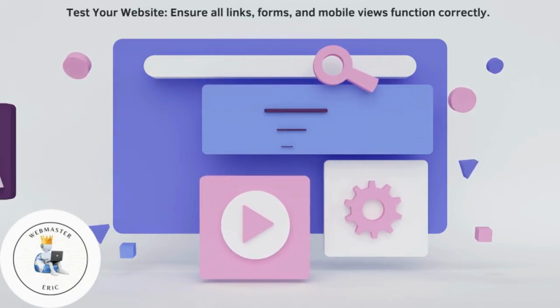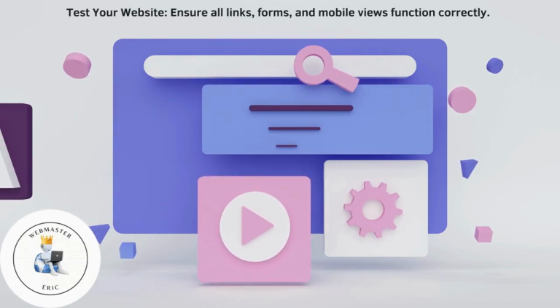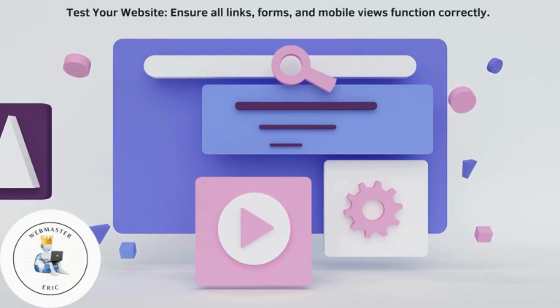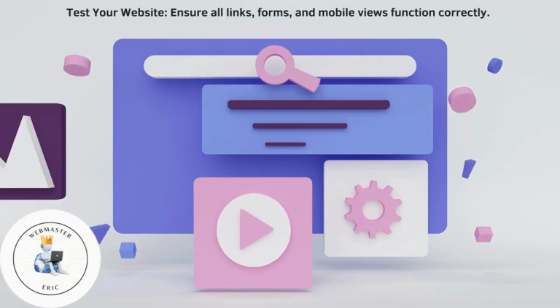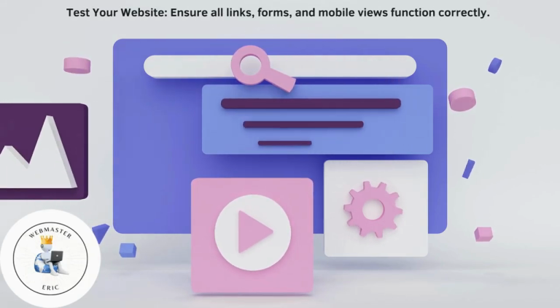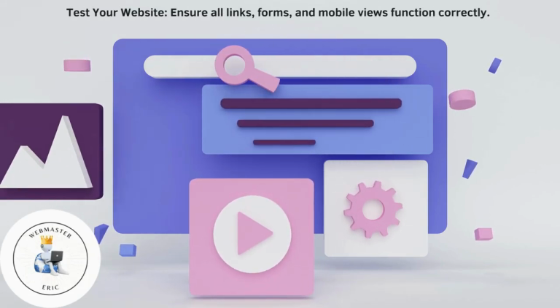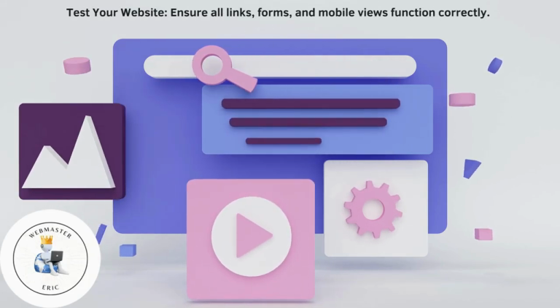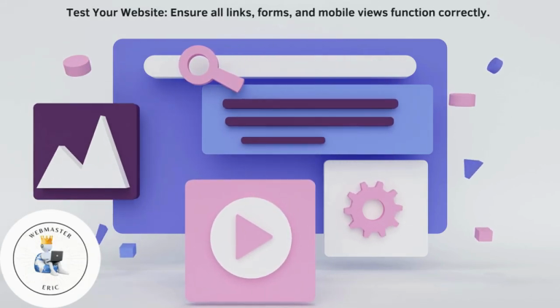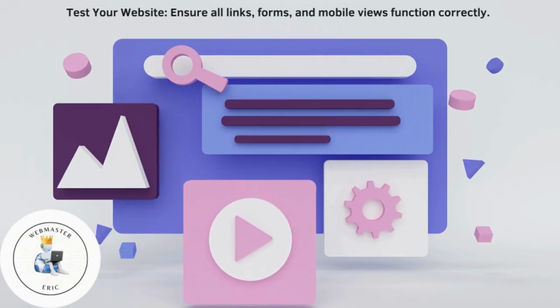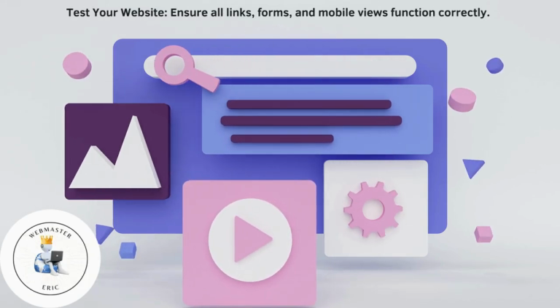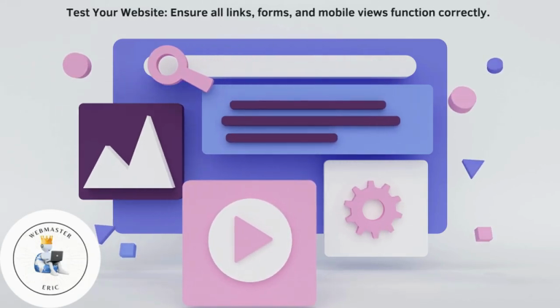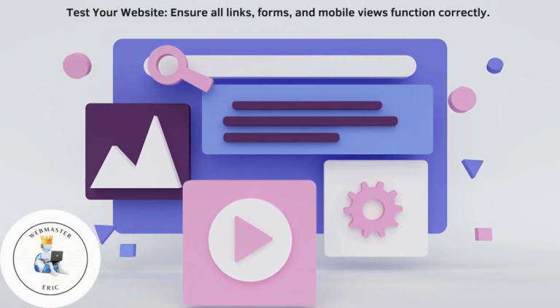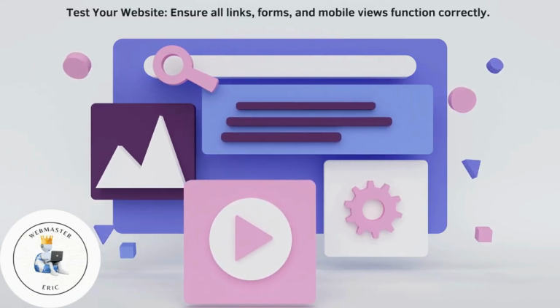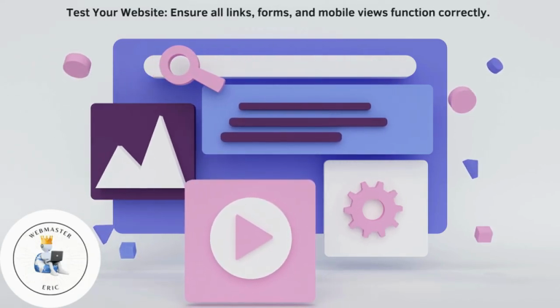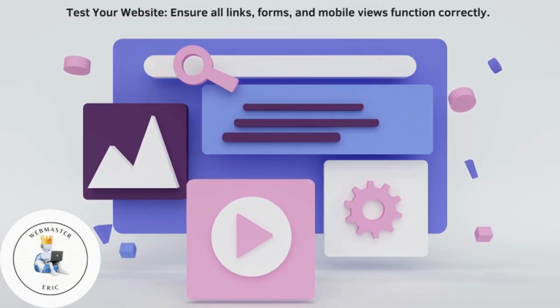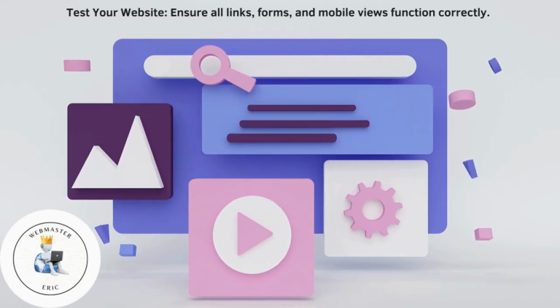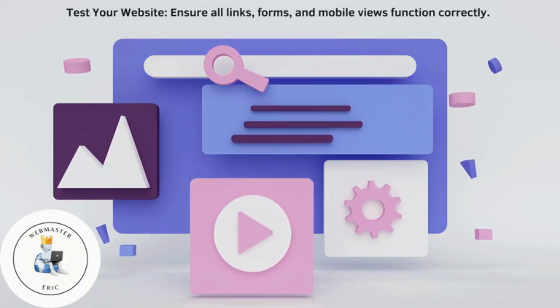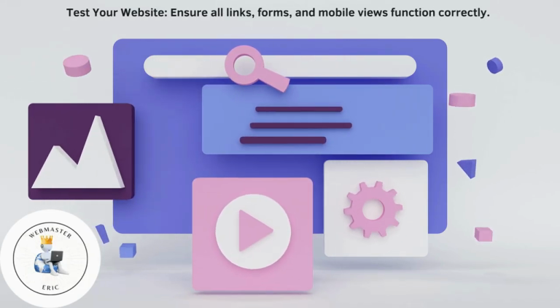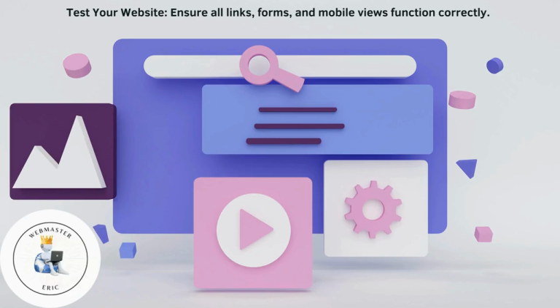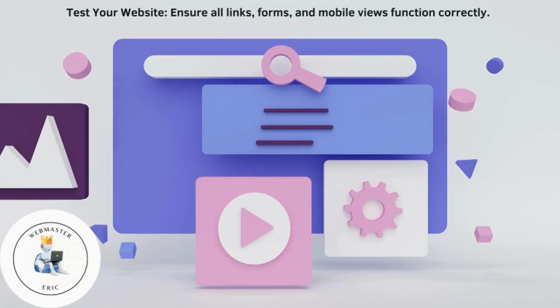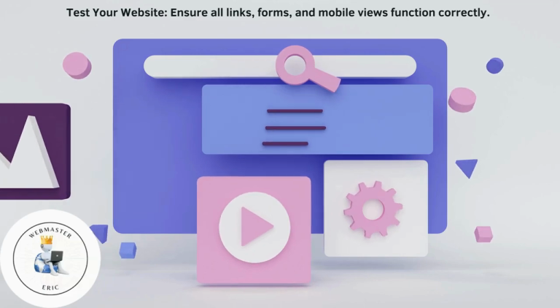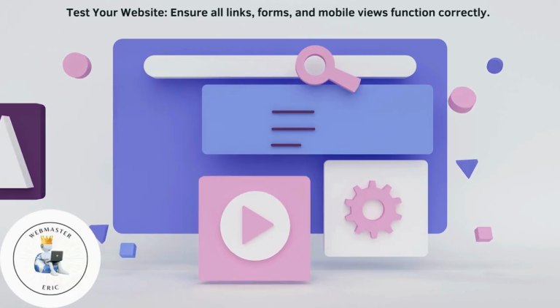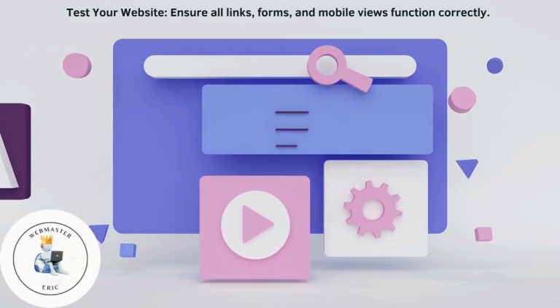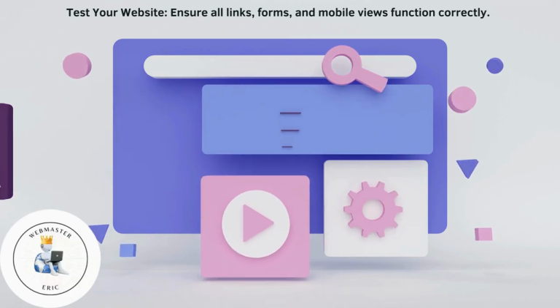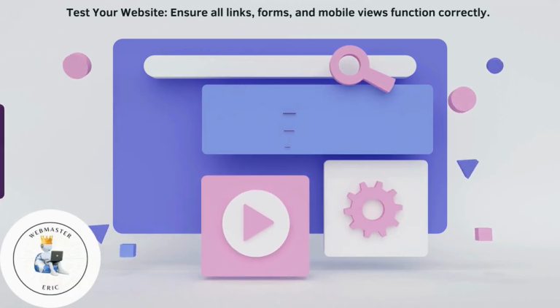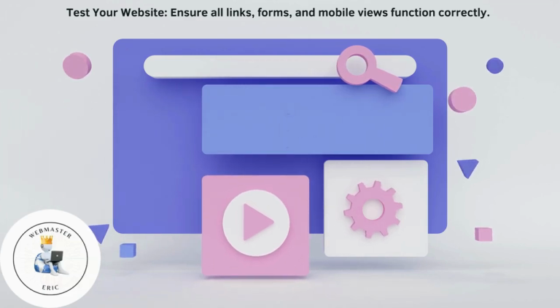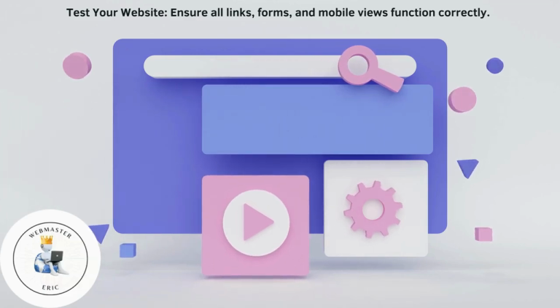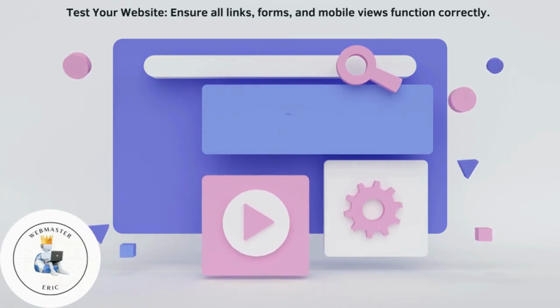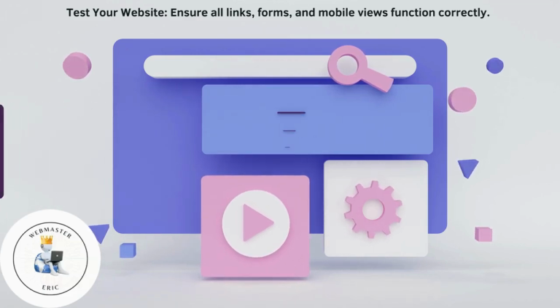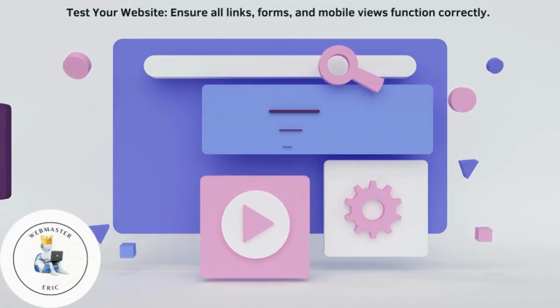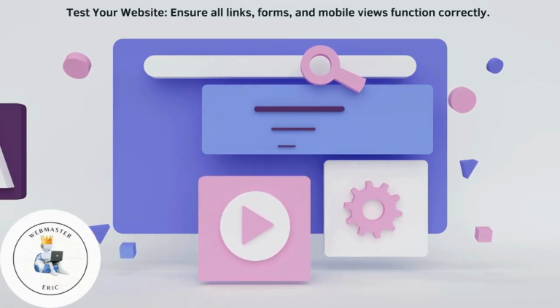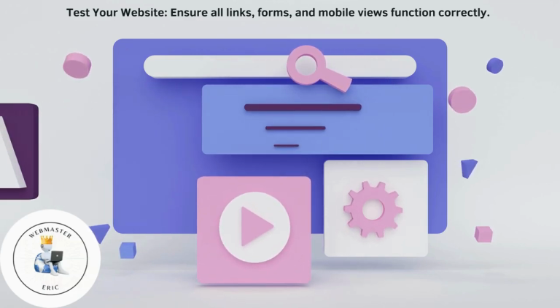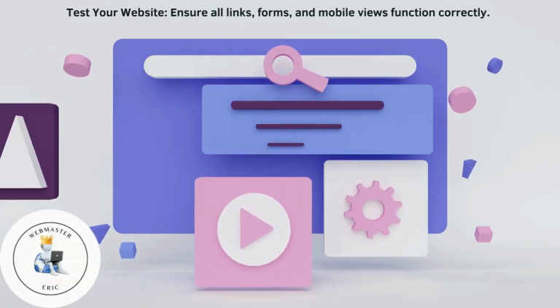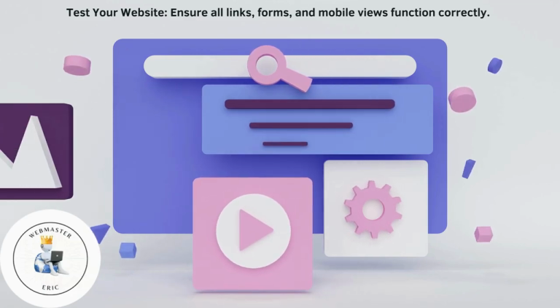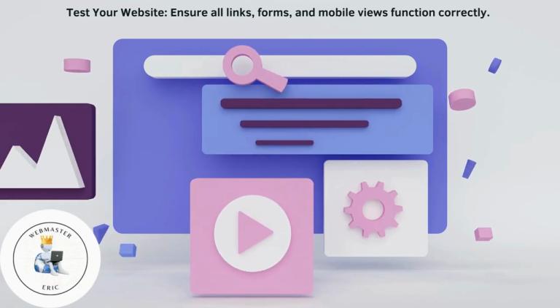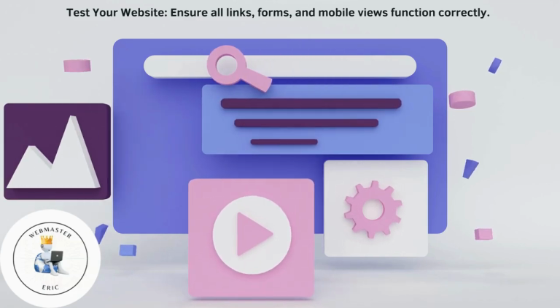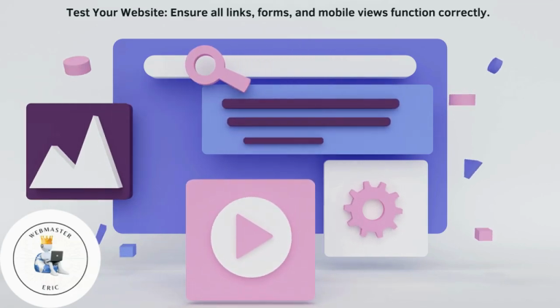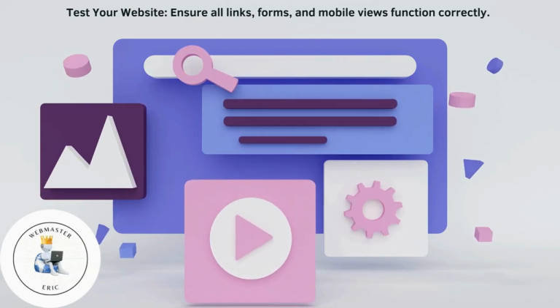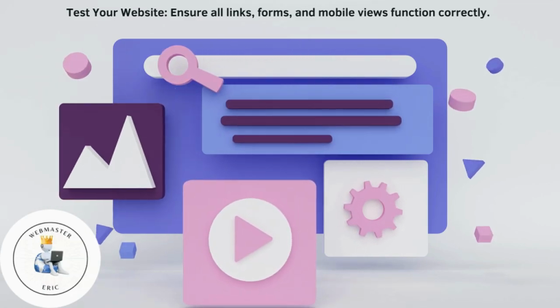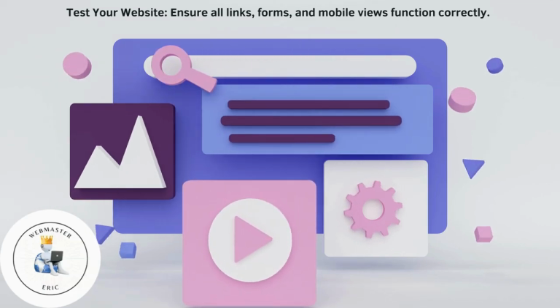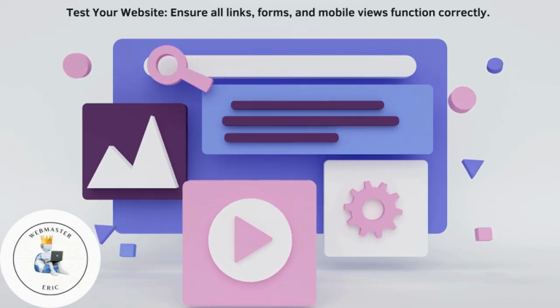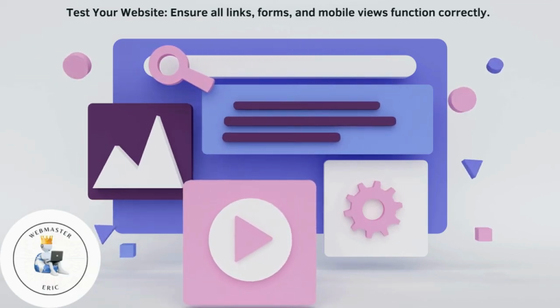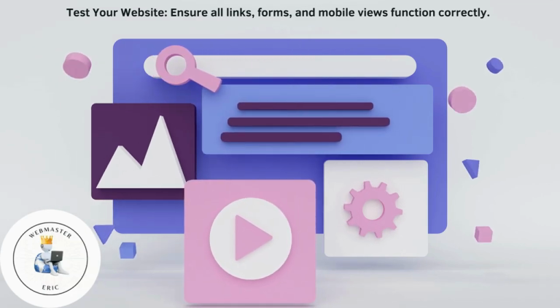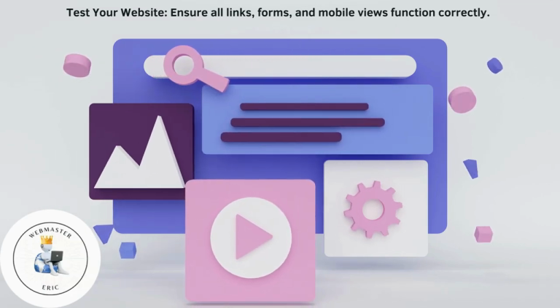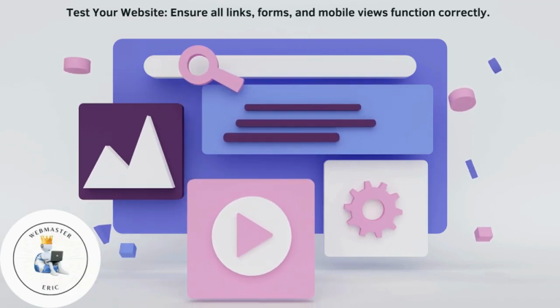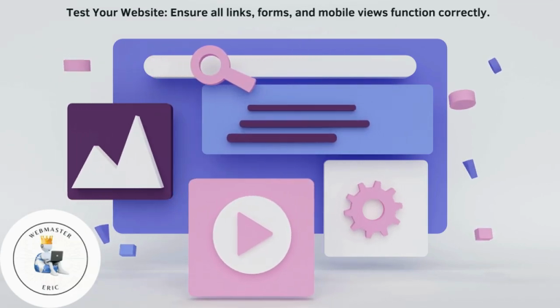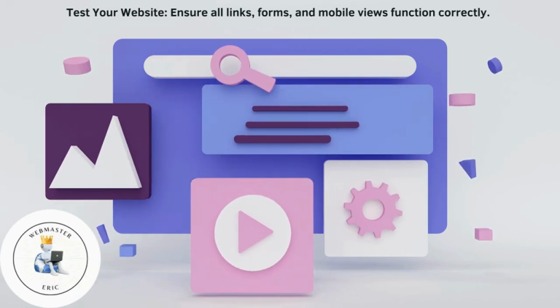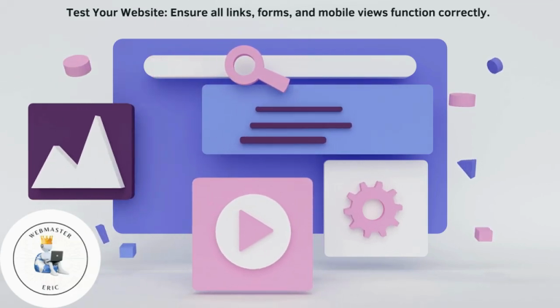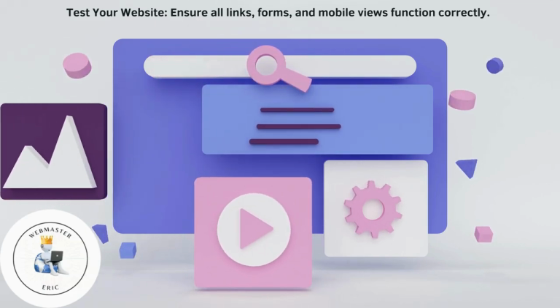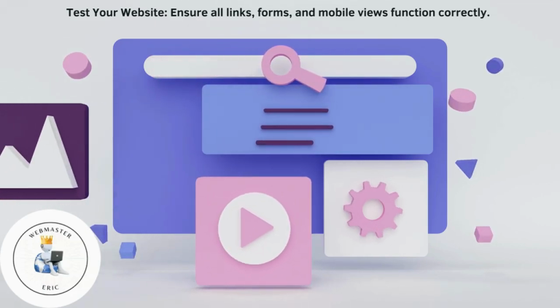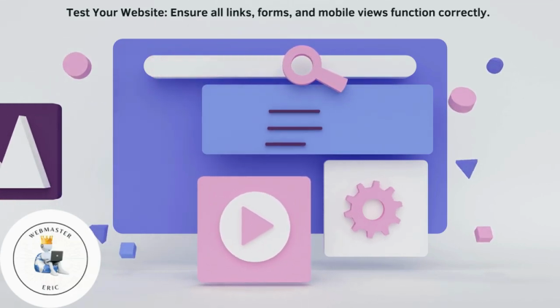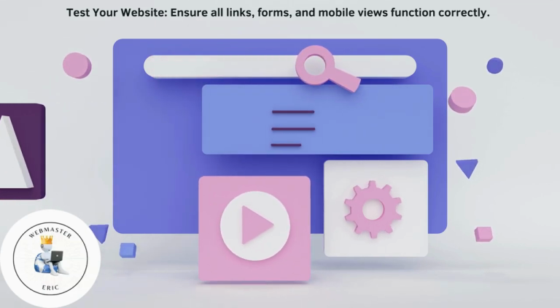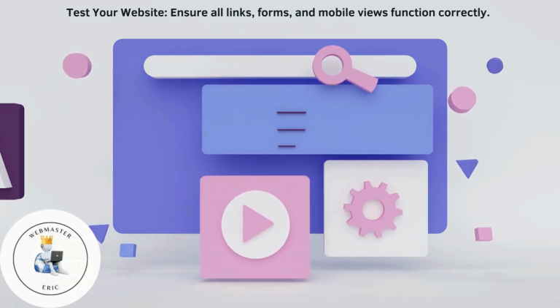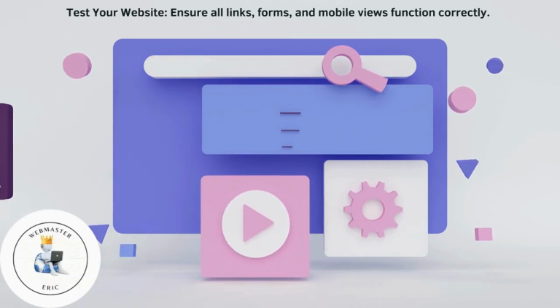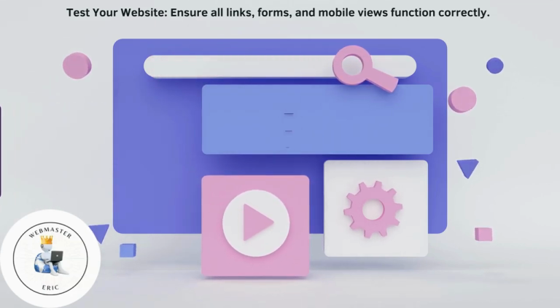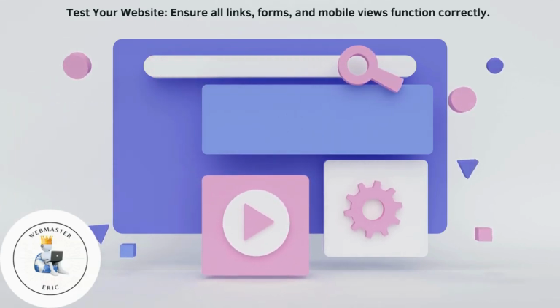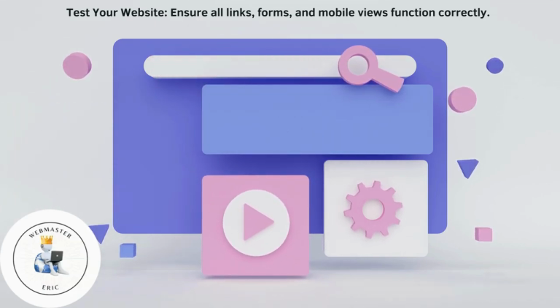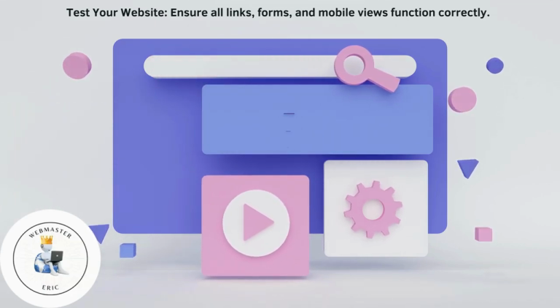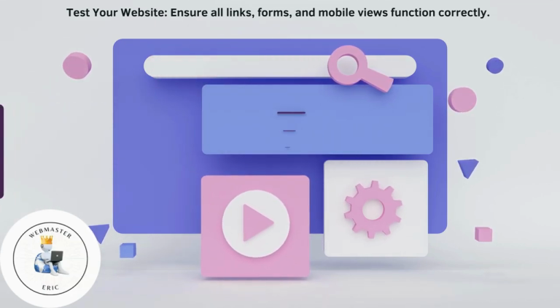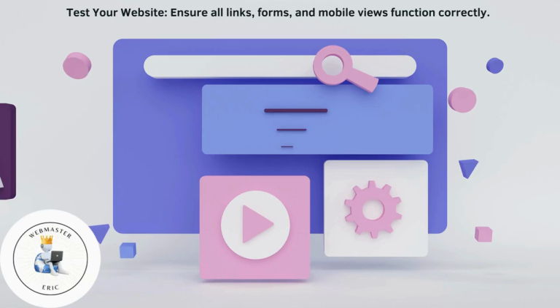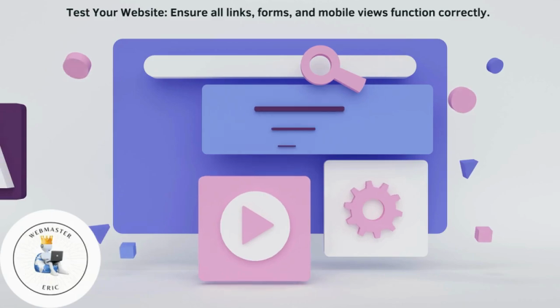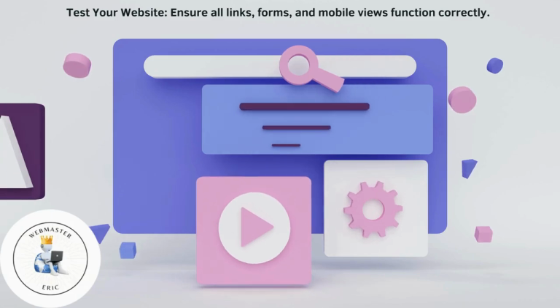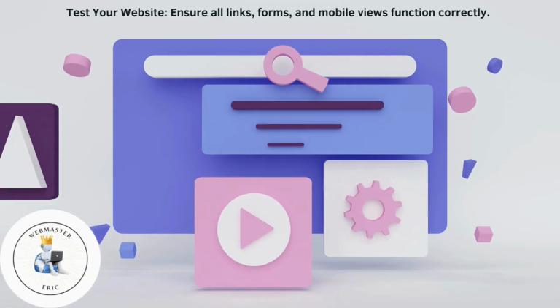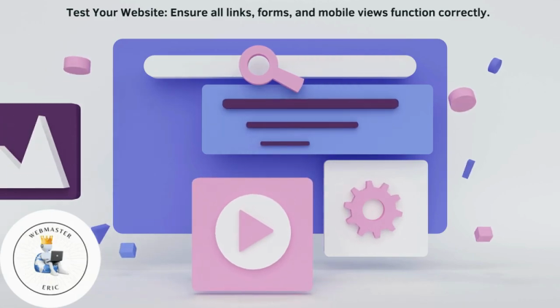Test your website. Ensure all links, forms, and mobile views function correctly.